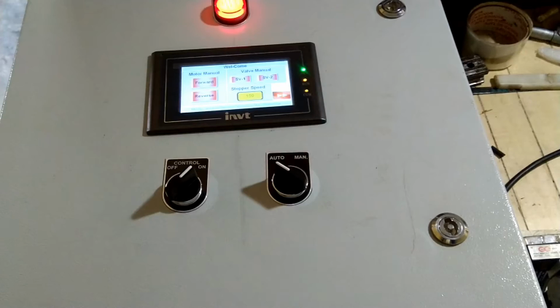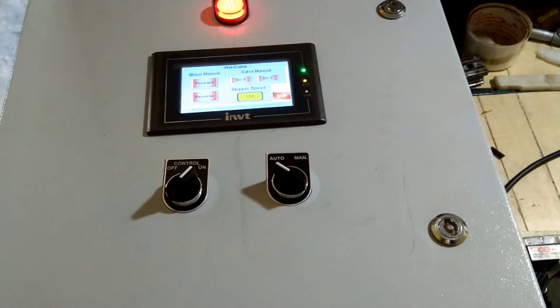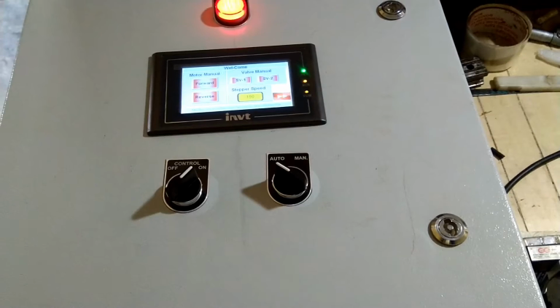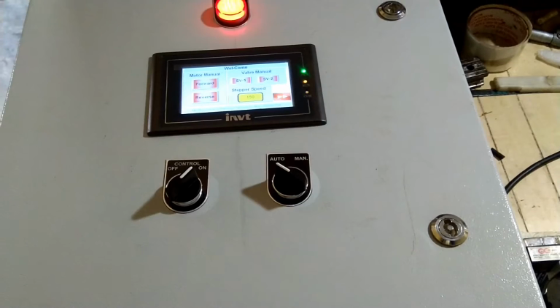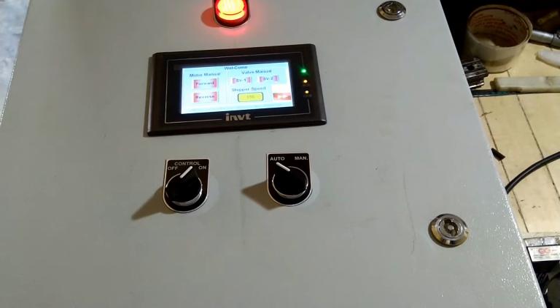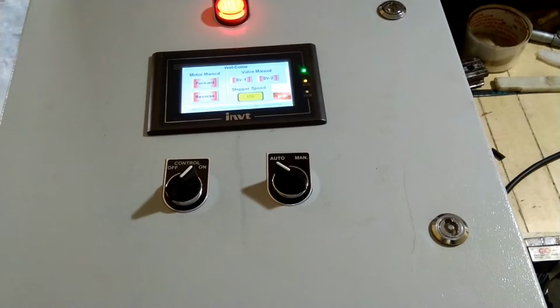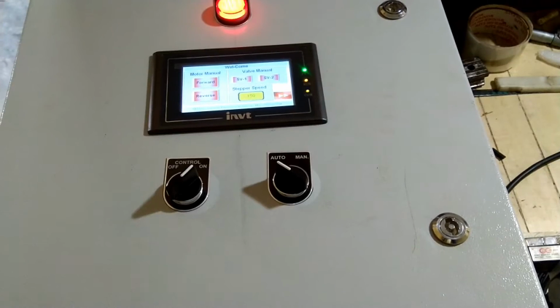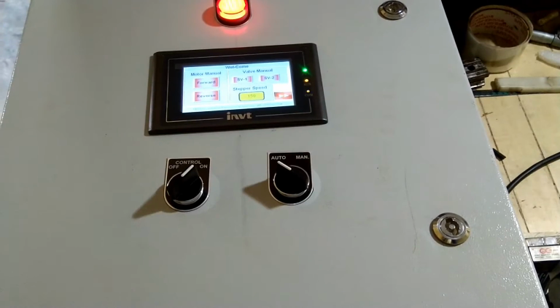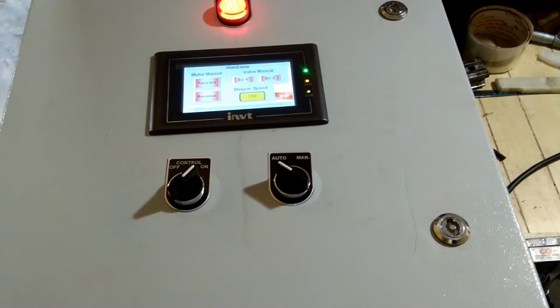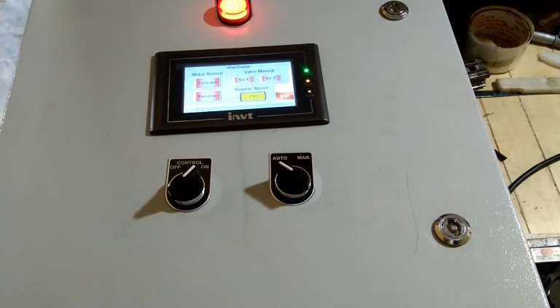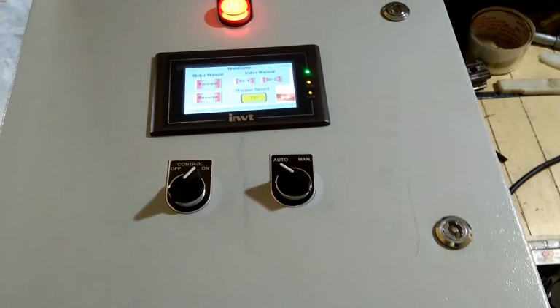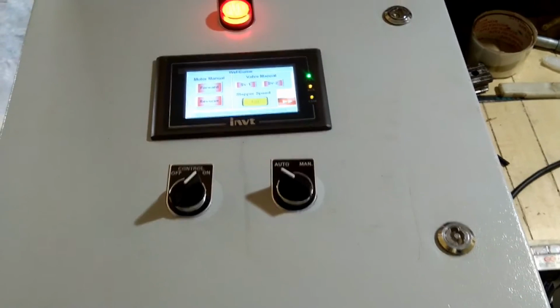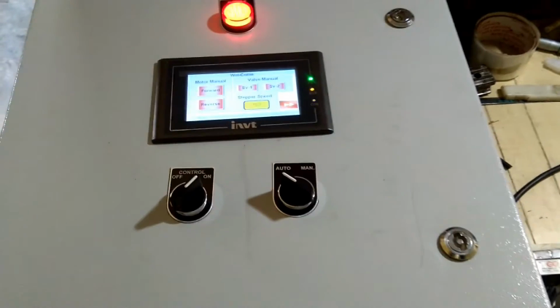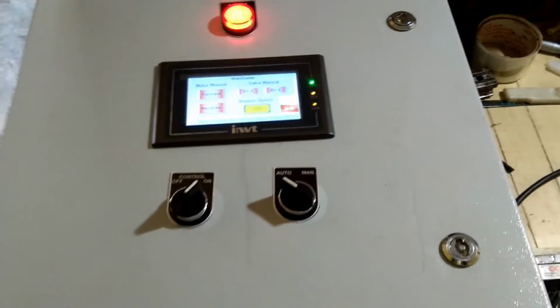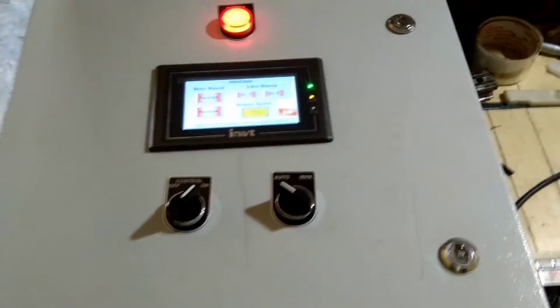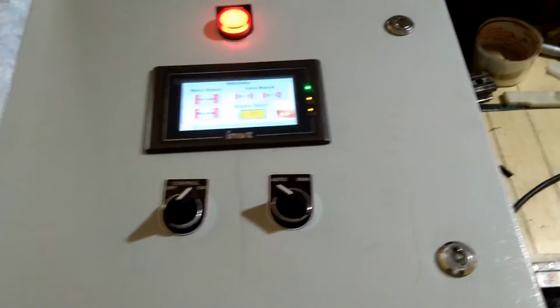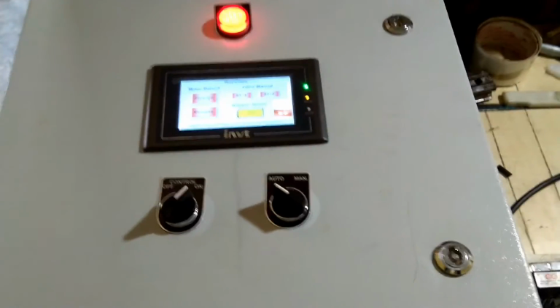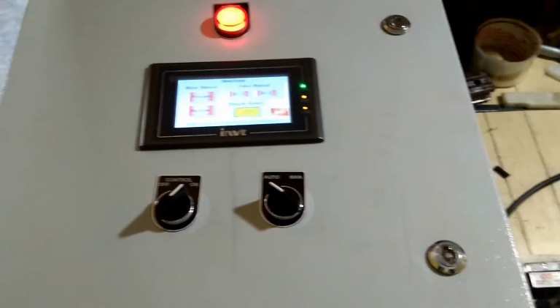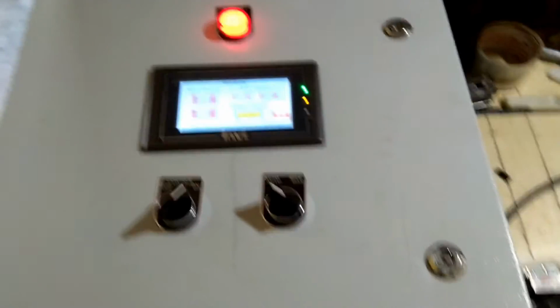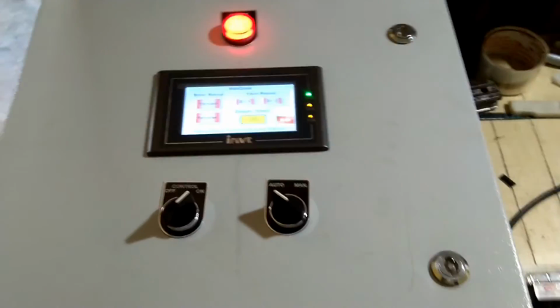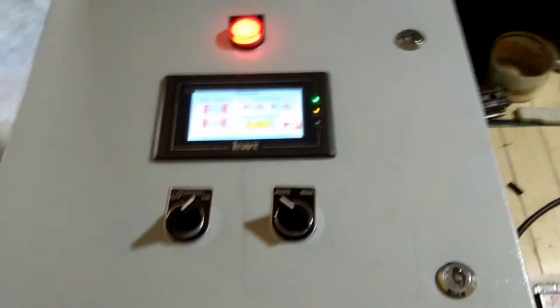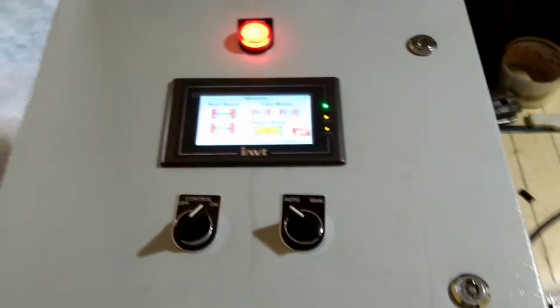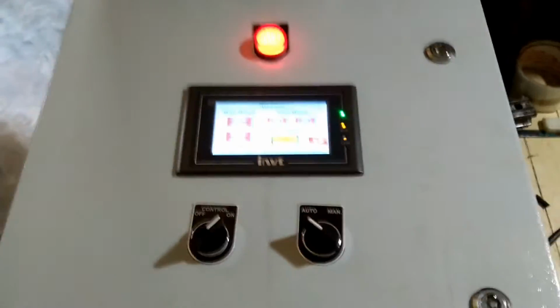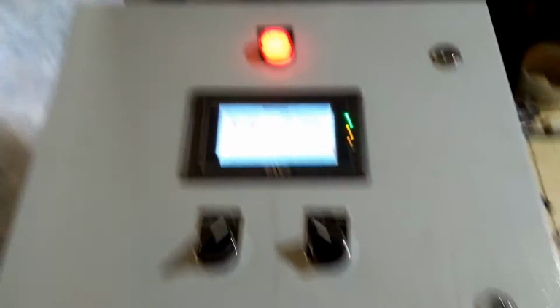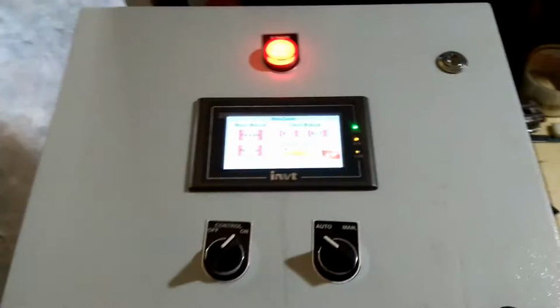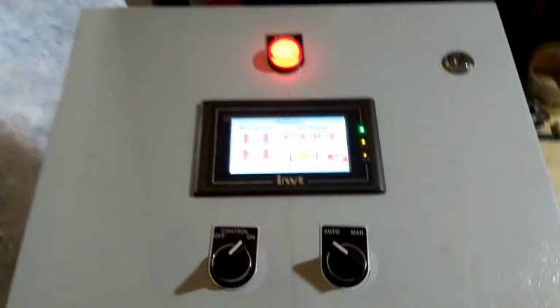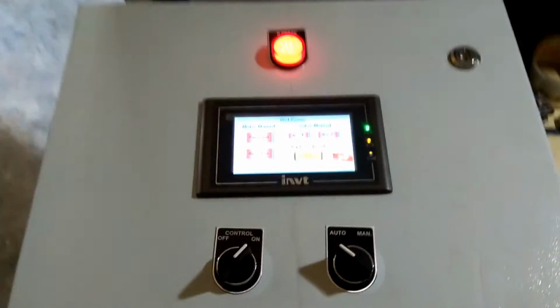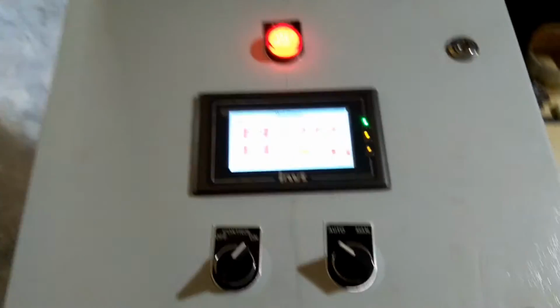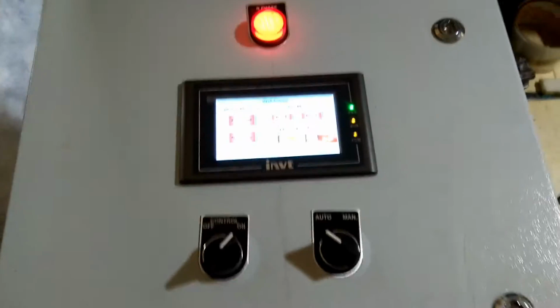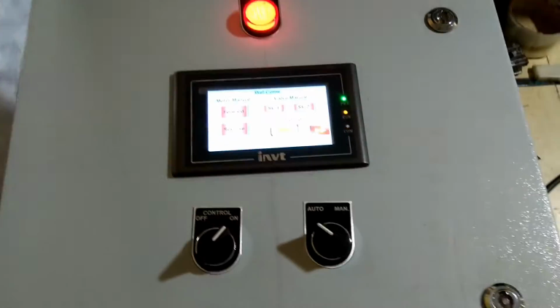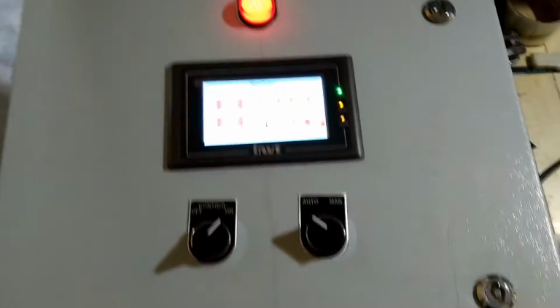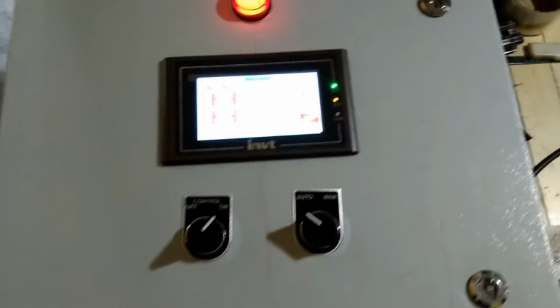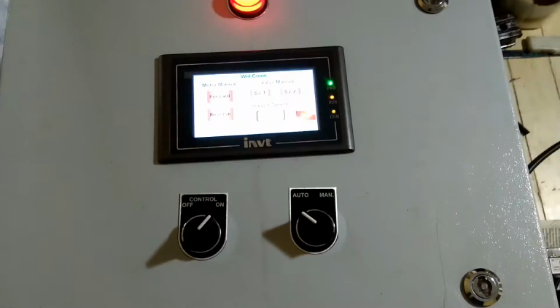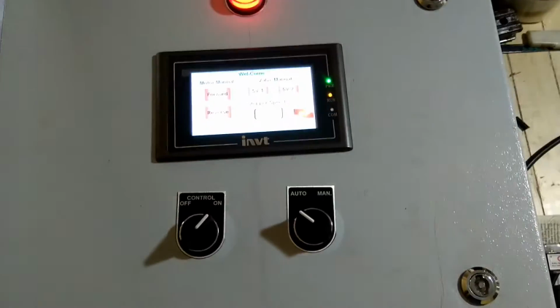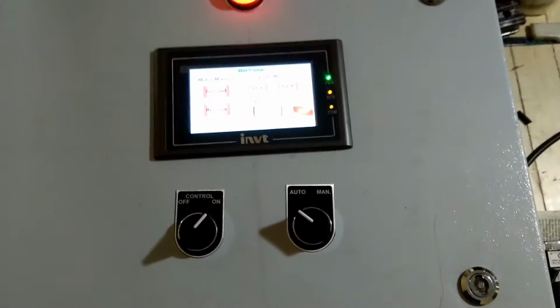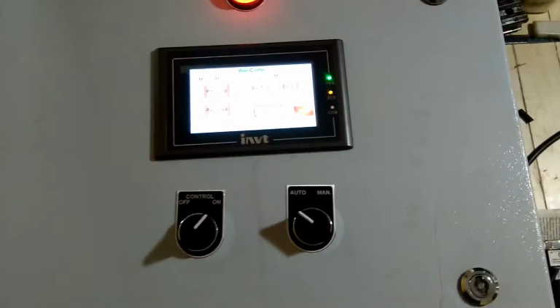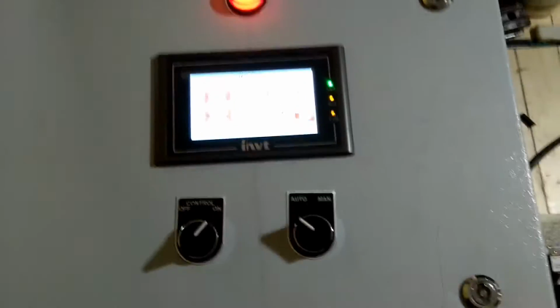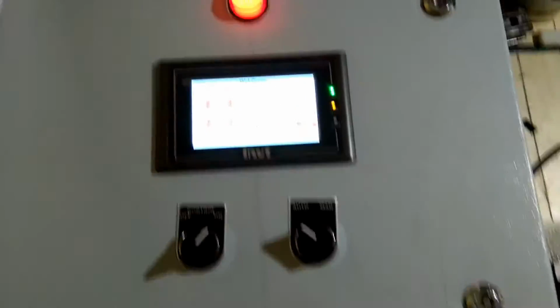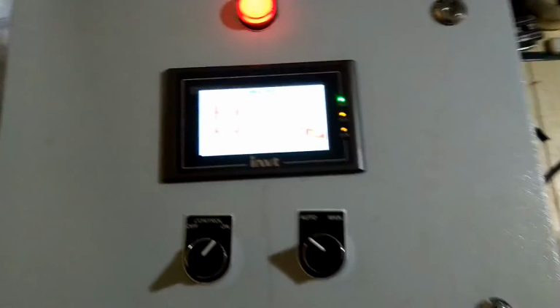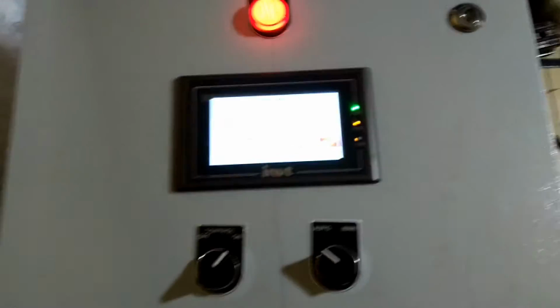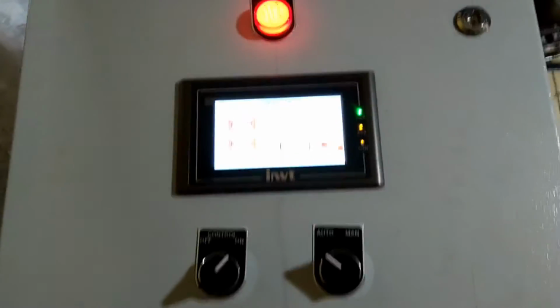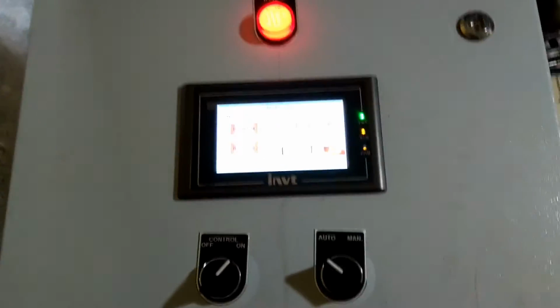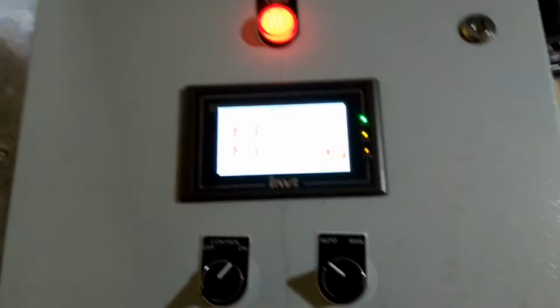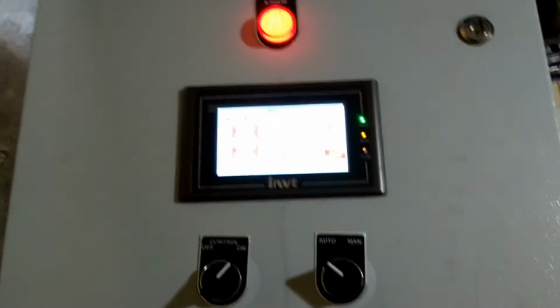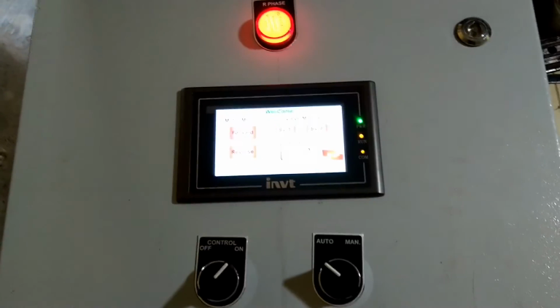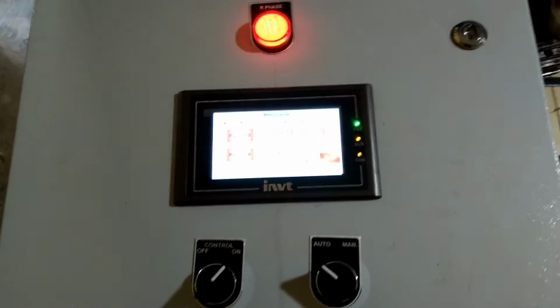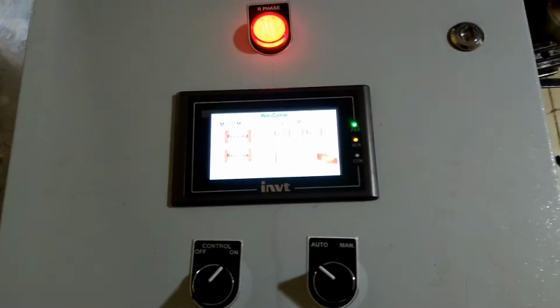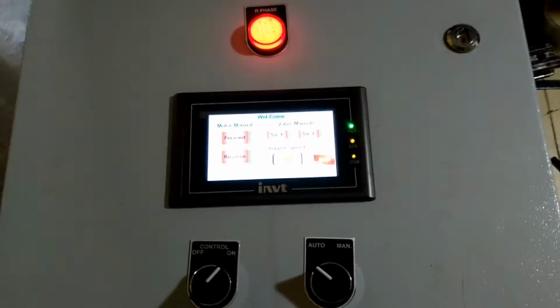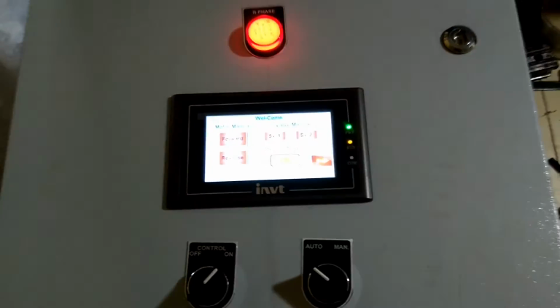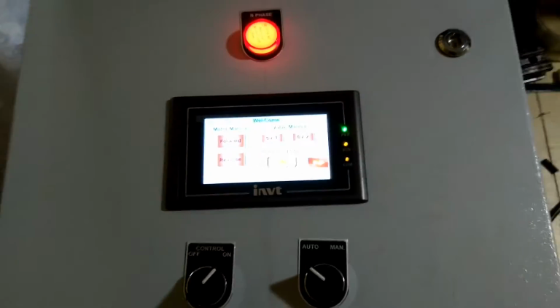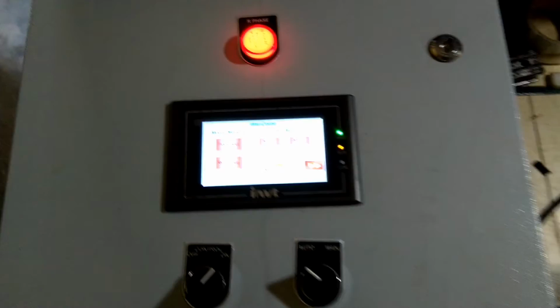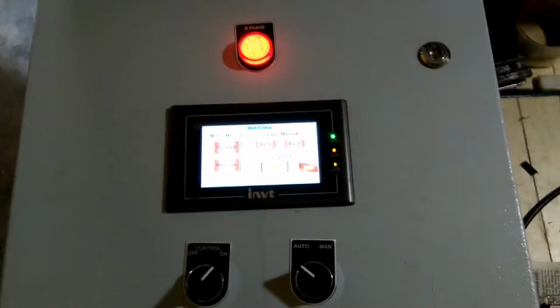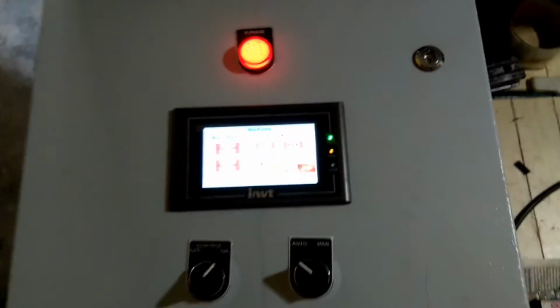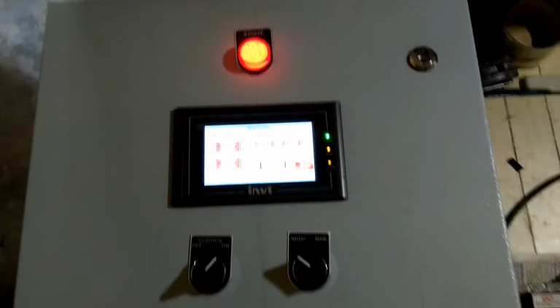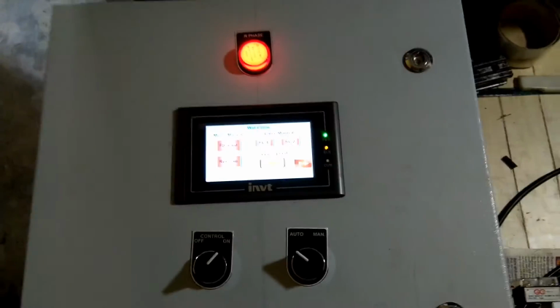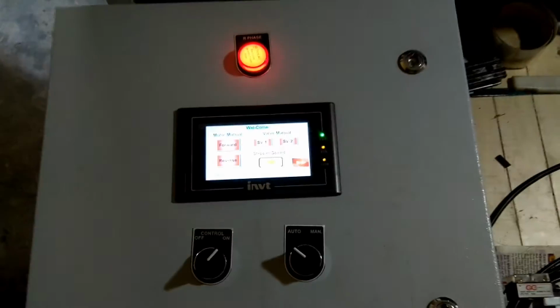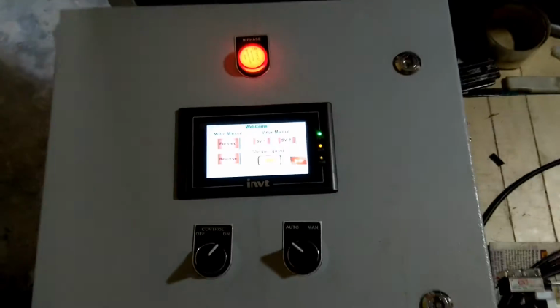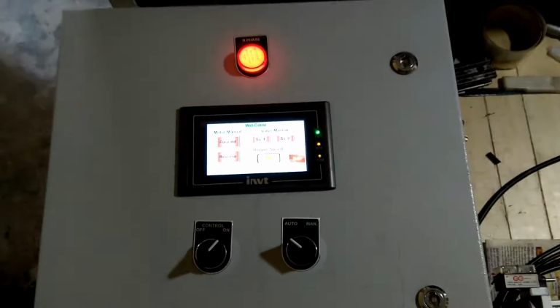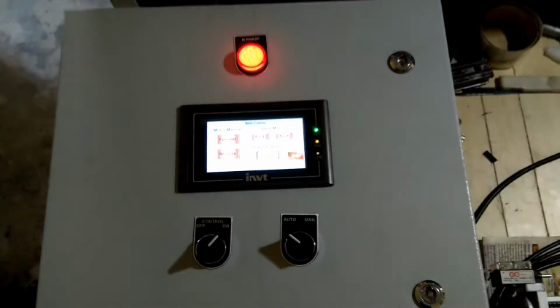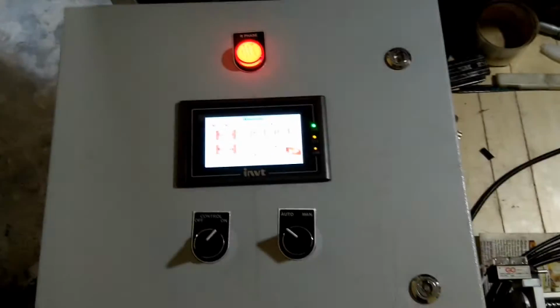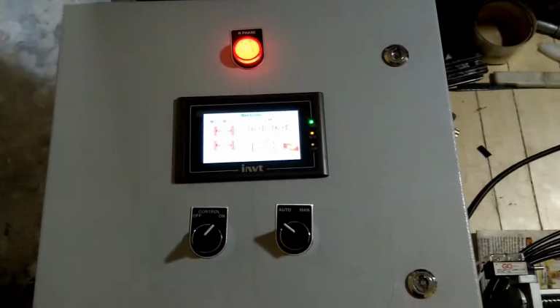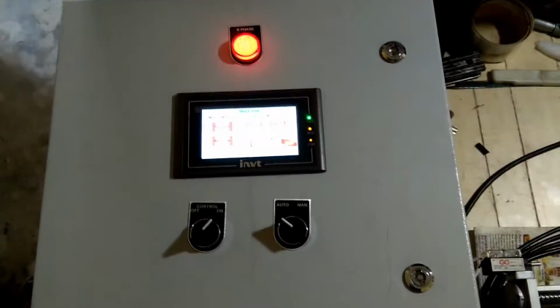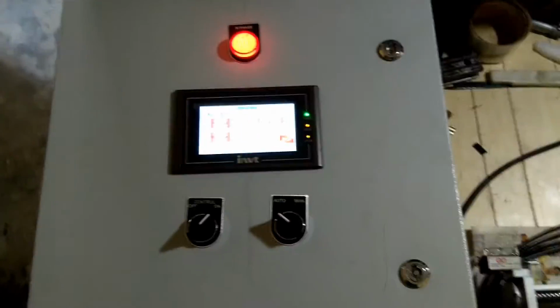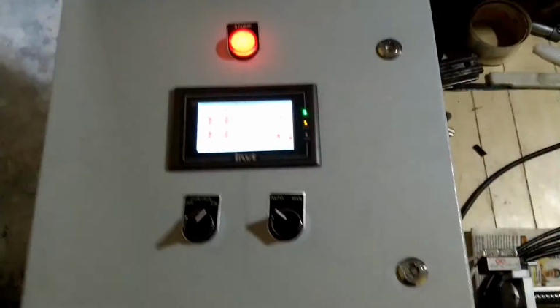Hello friends, today I am going to show you my live projects, ongoing projects. This is the panel for the project.